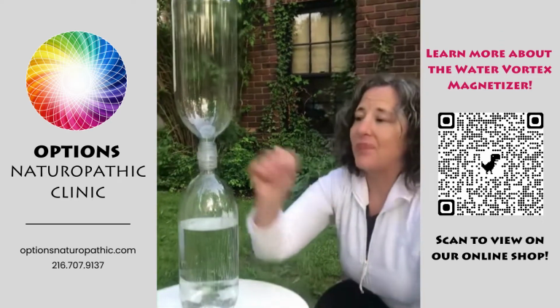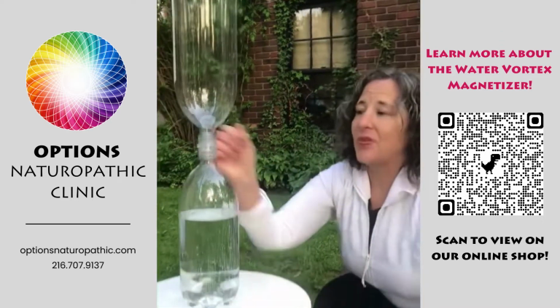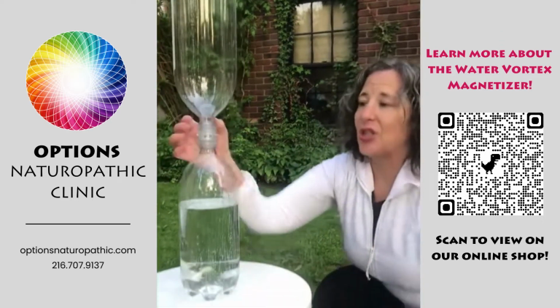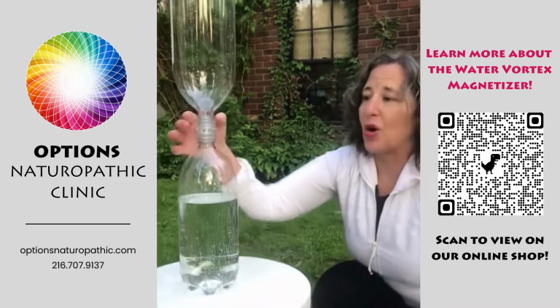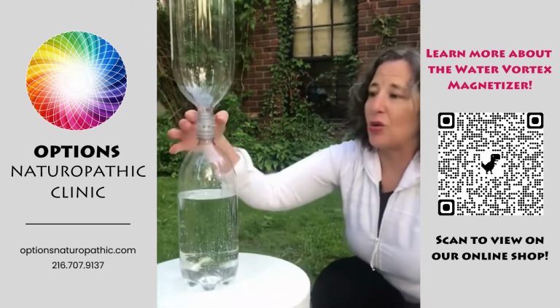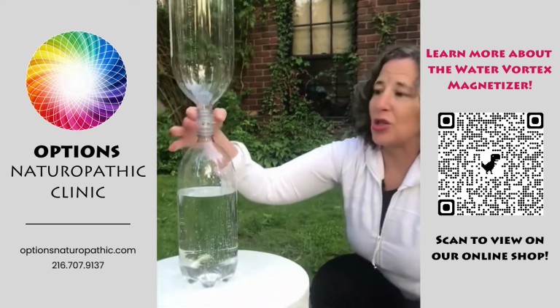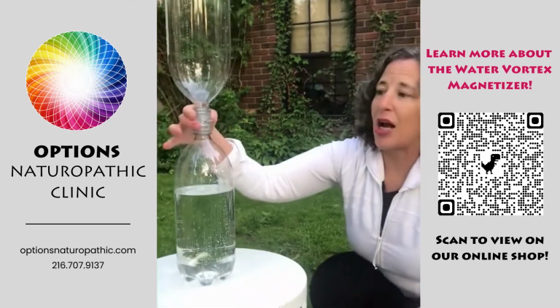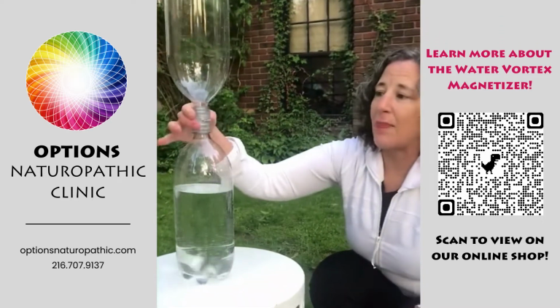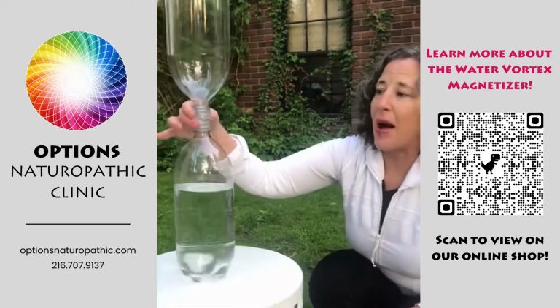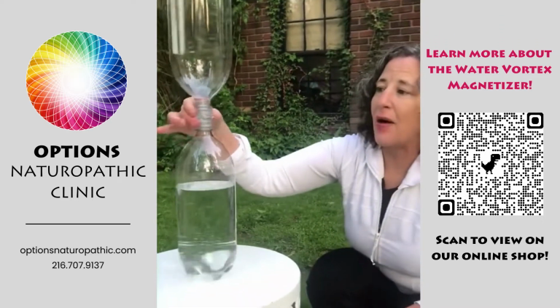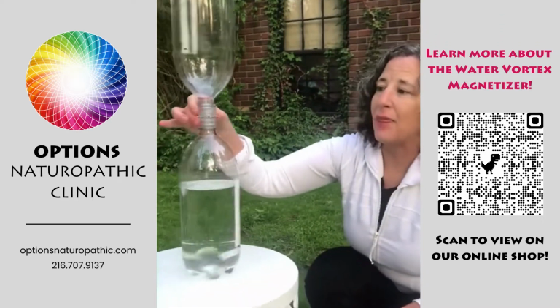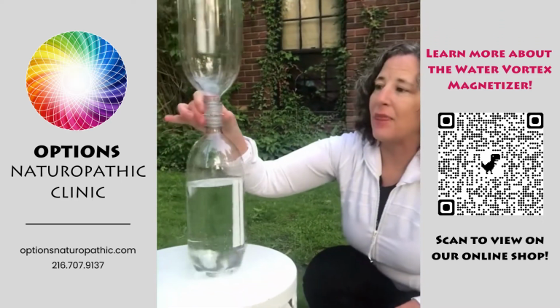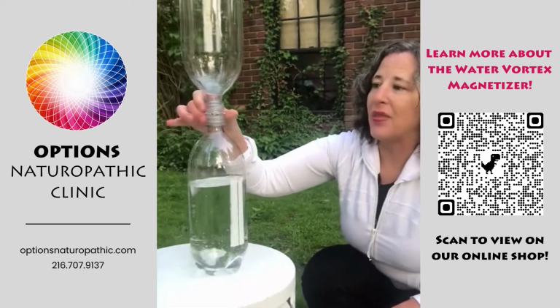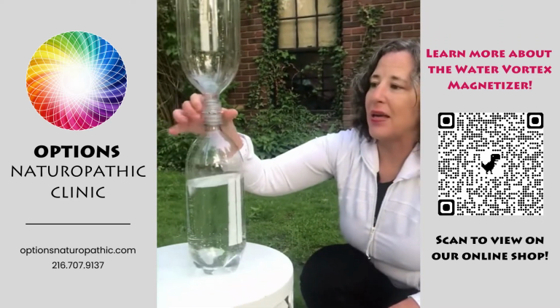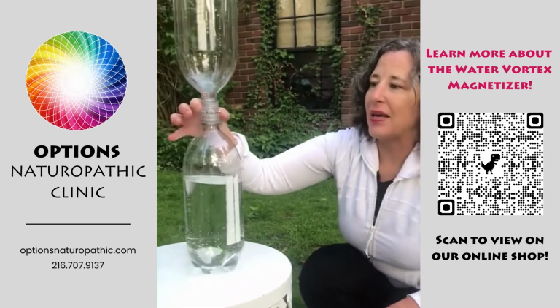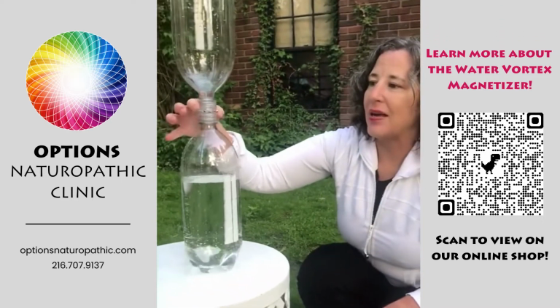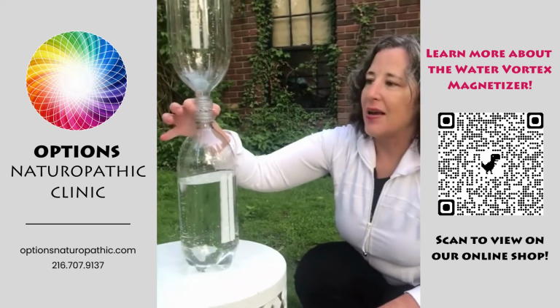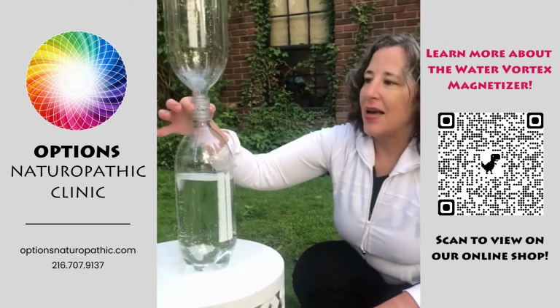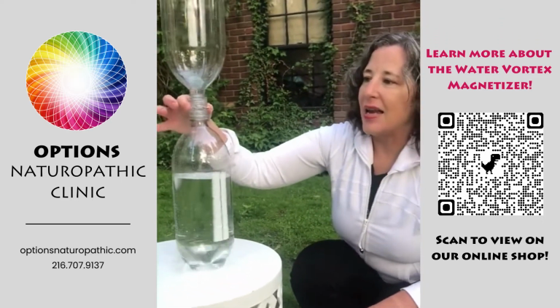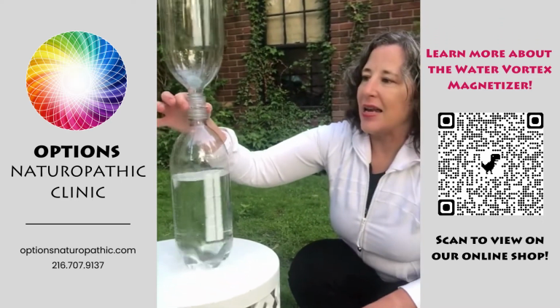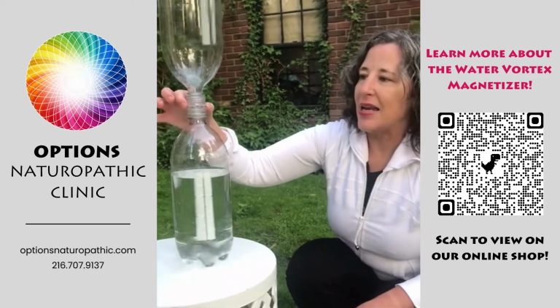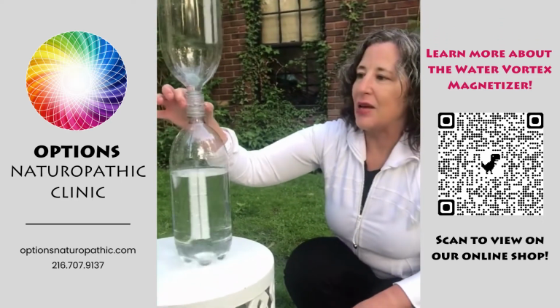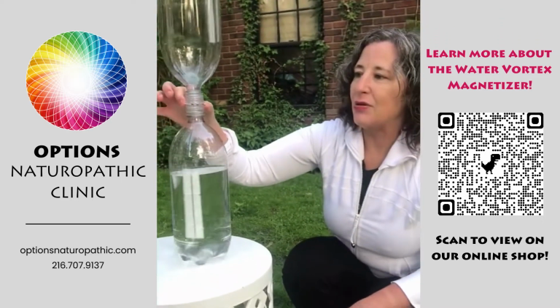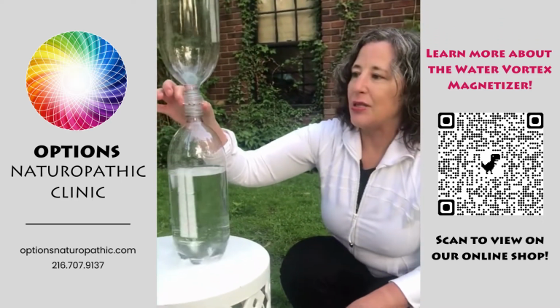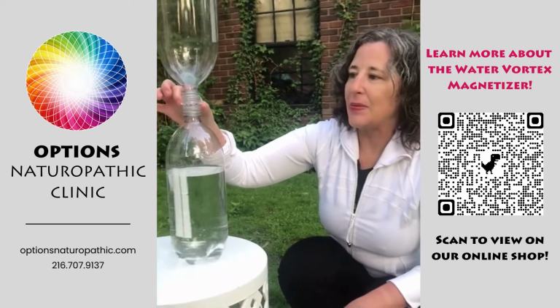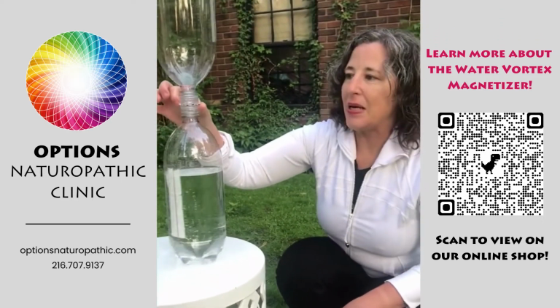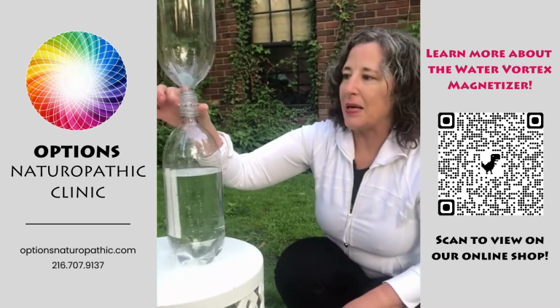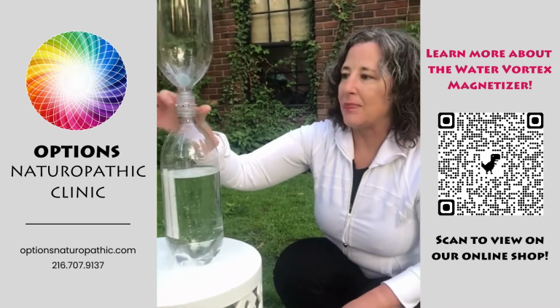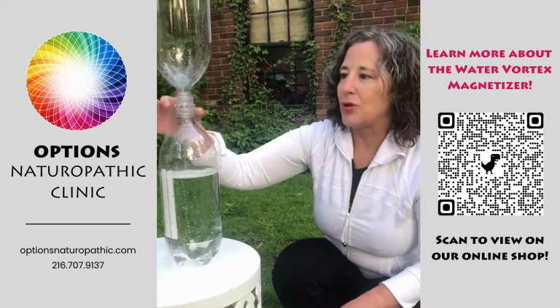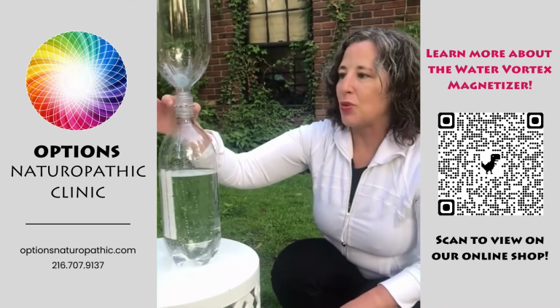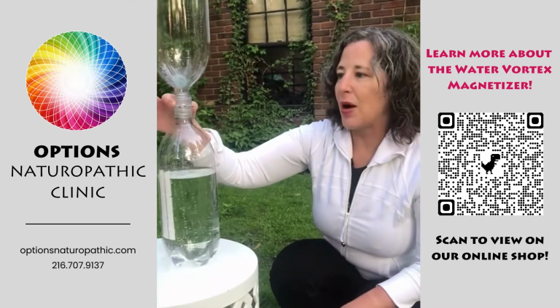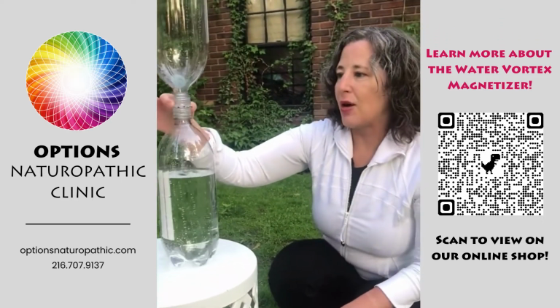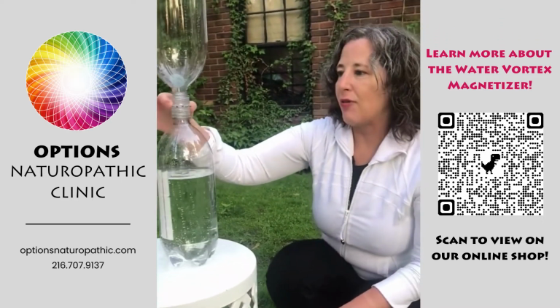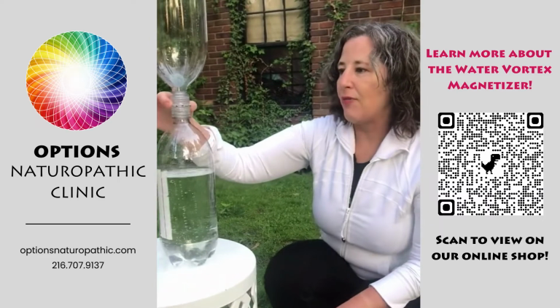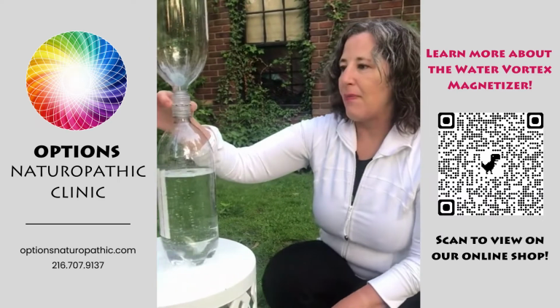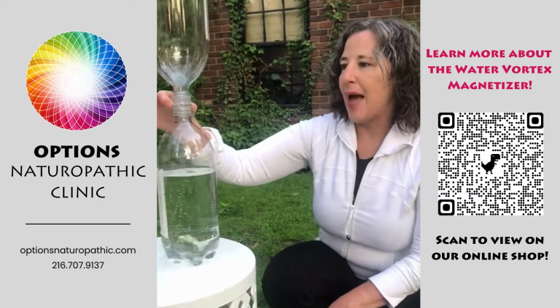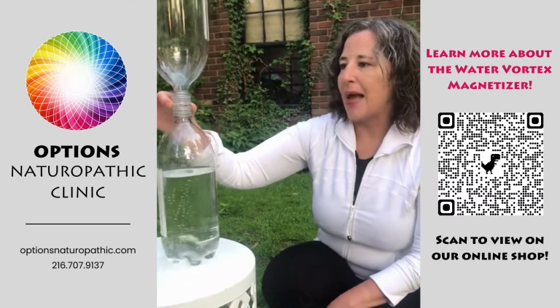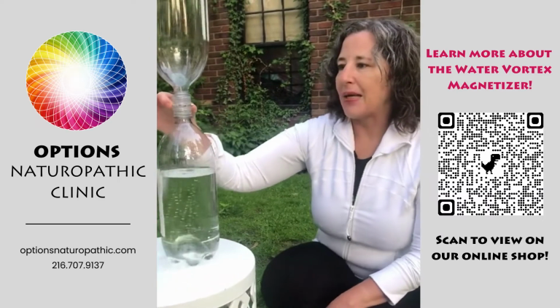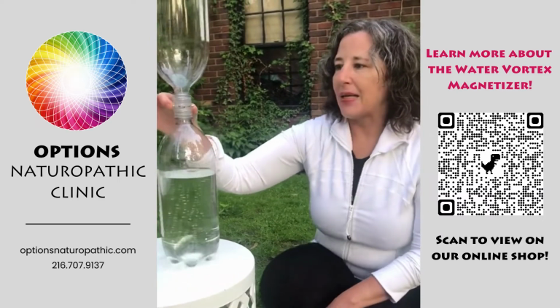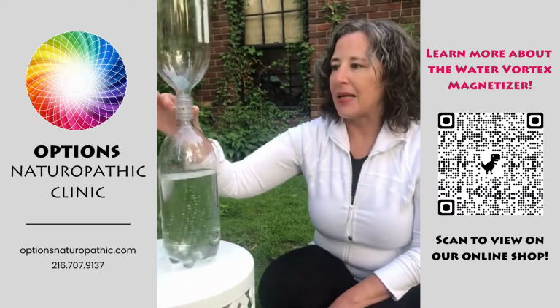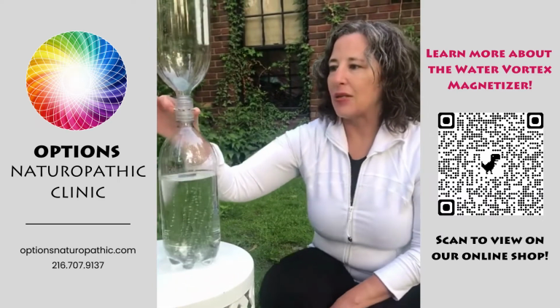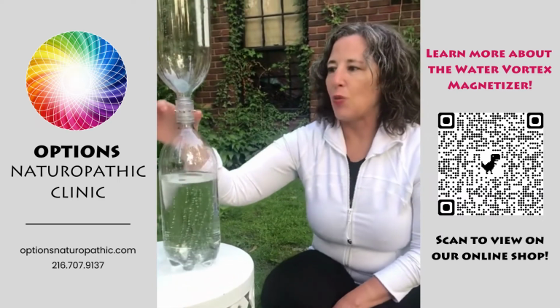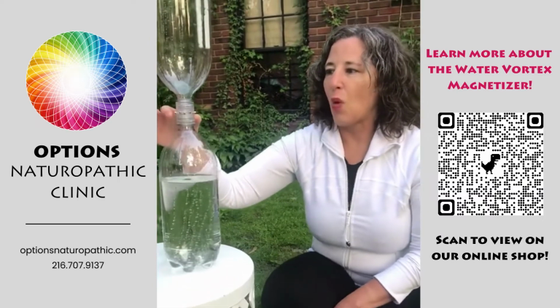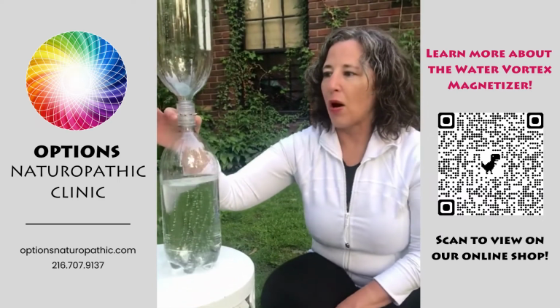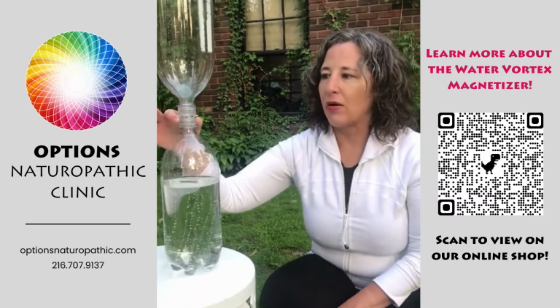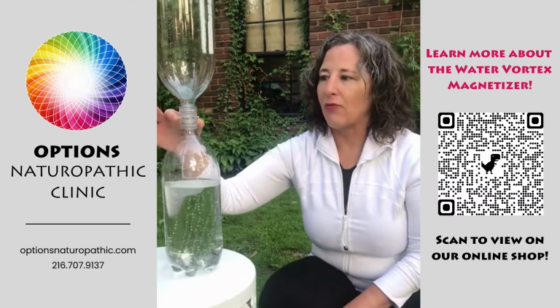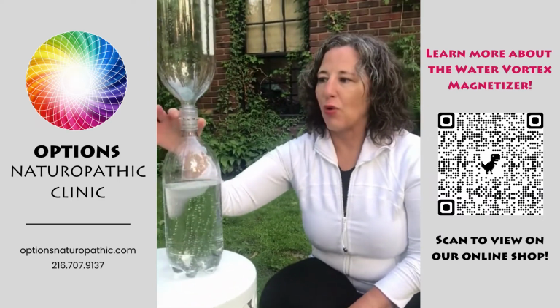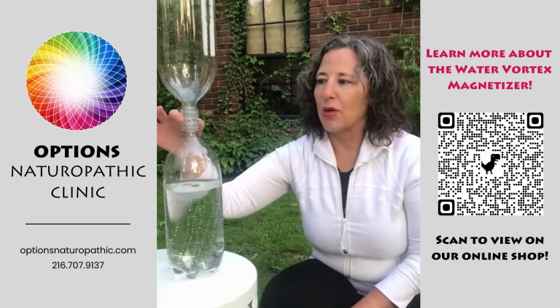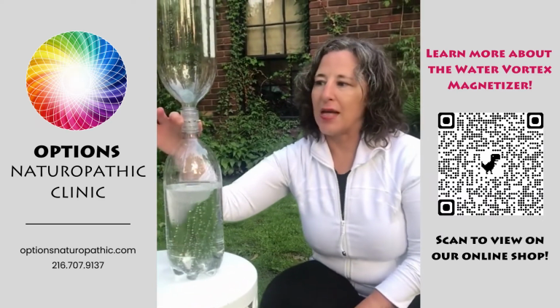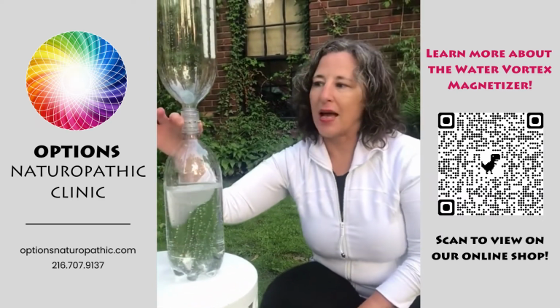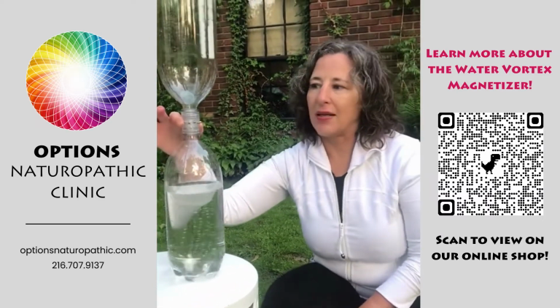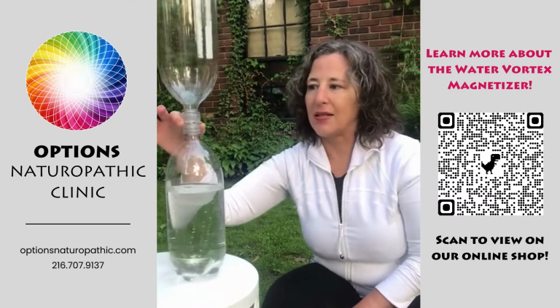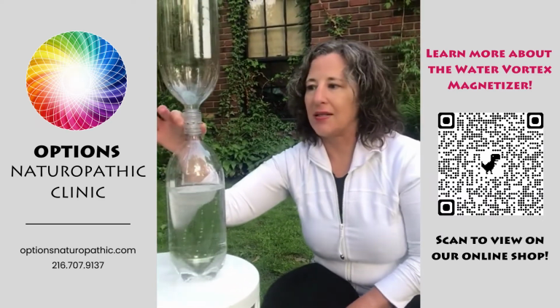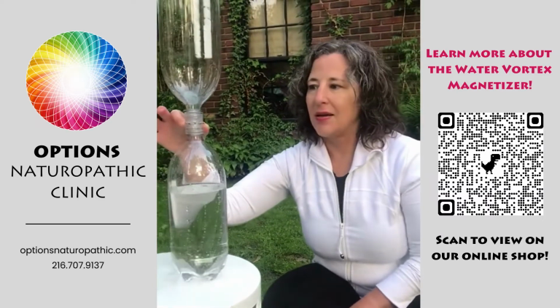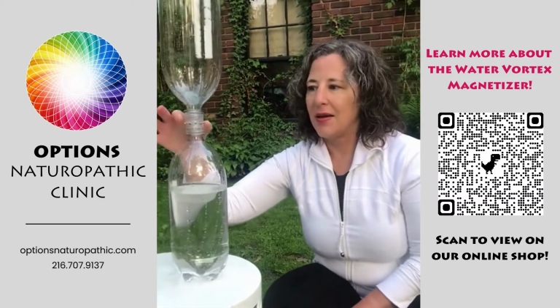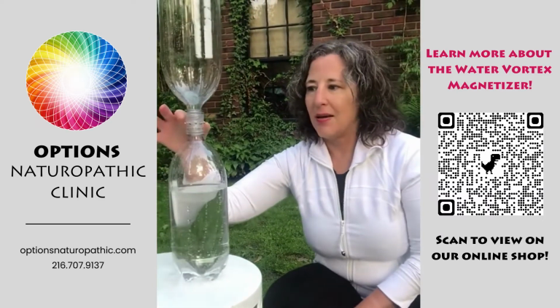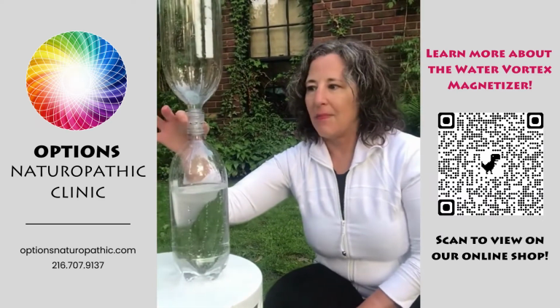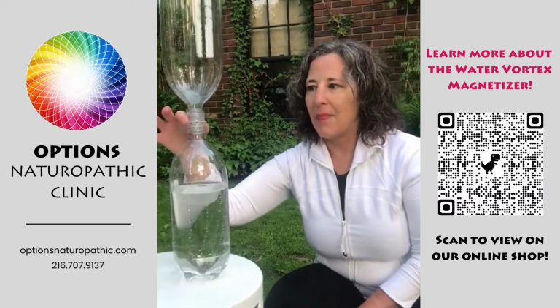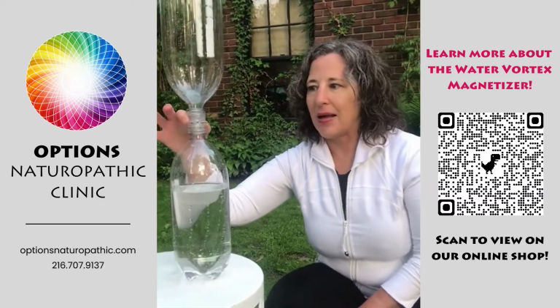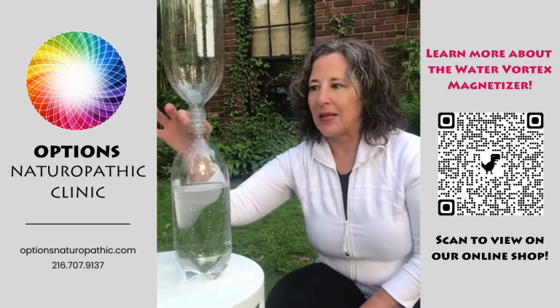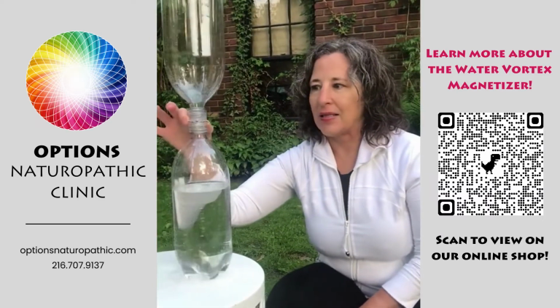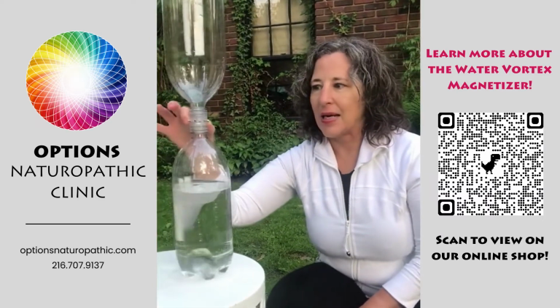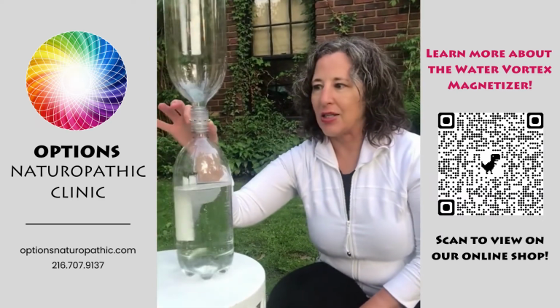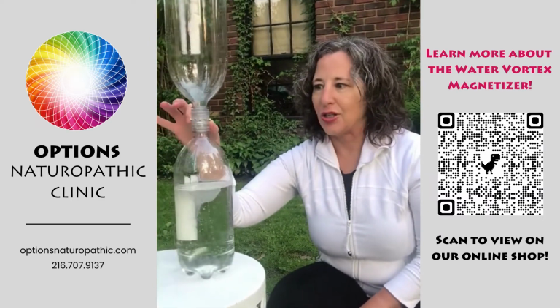So check them out — the neodymium 12 magnet water vortex magnetizer.